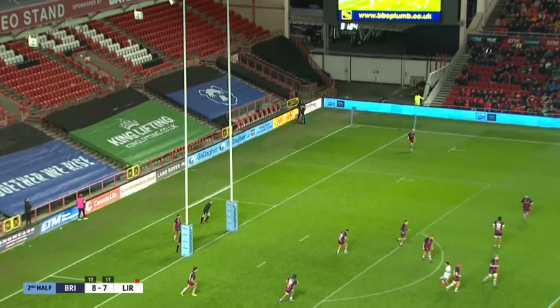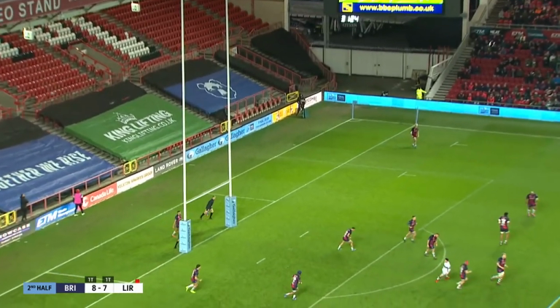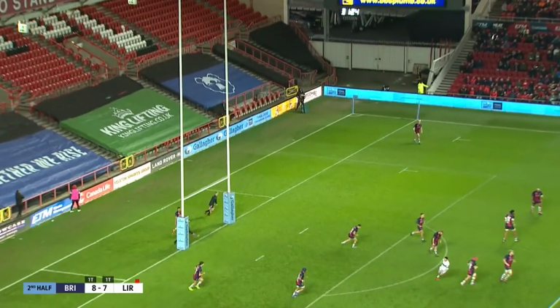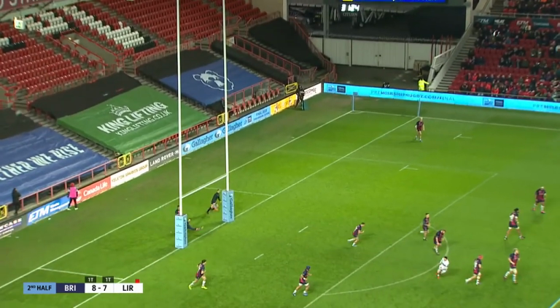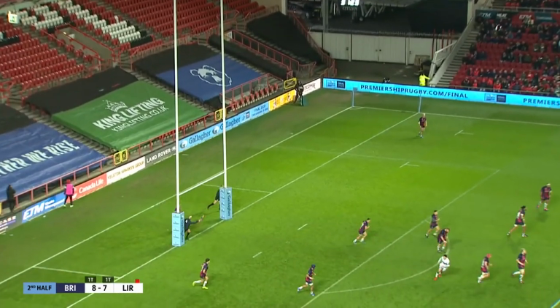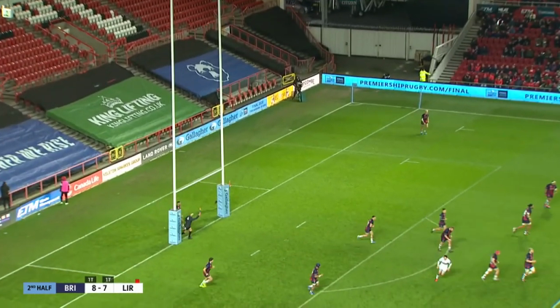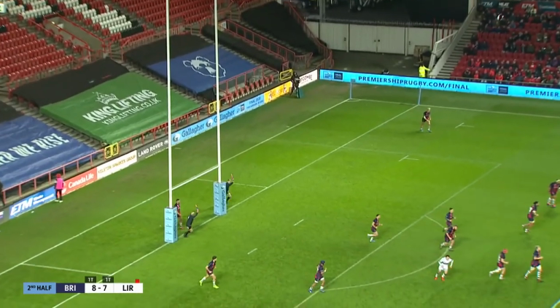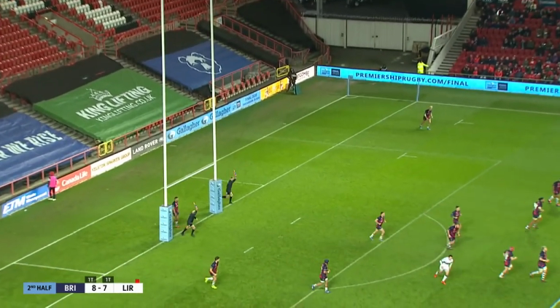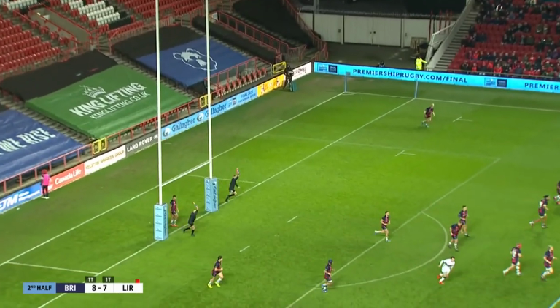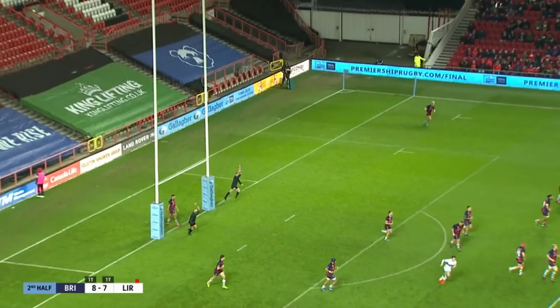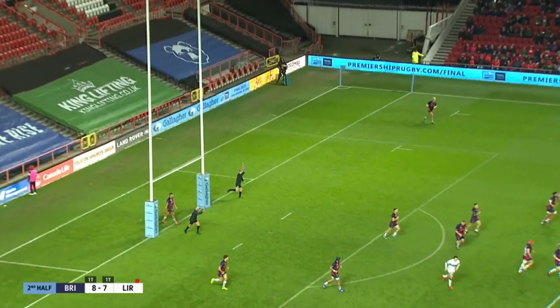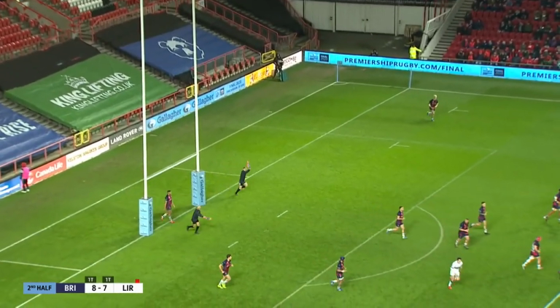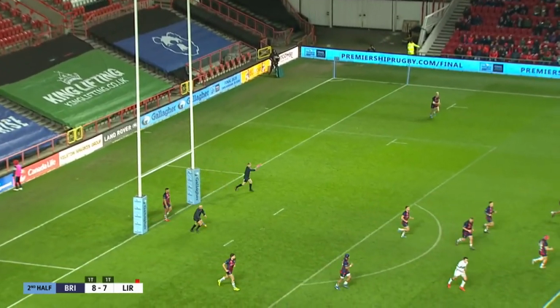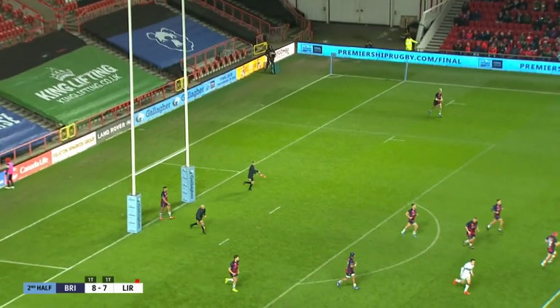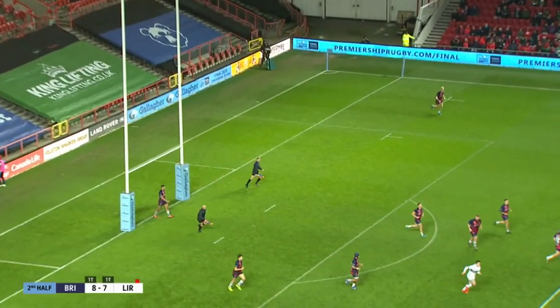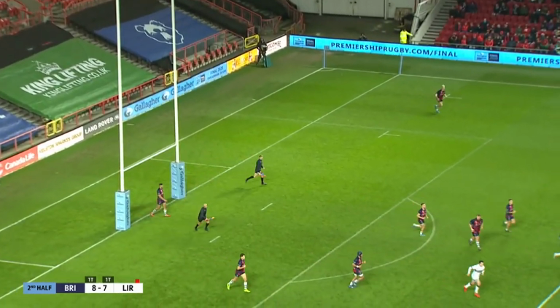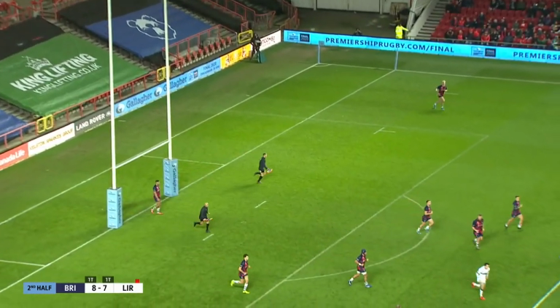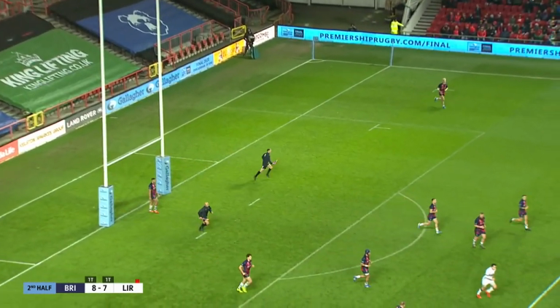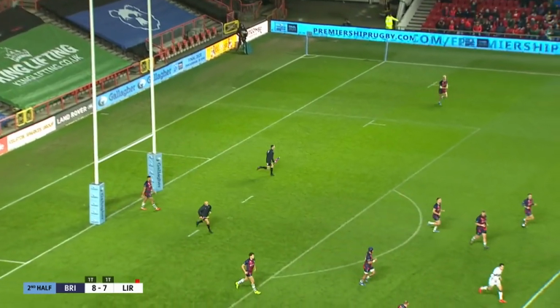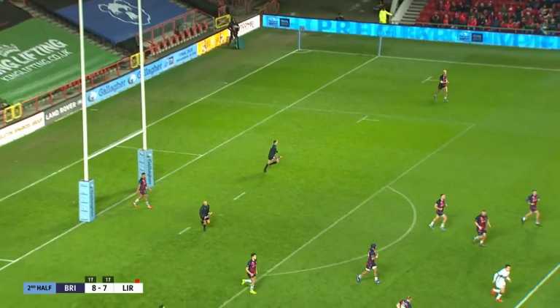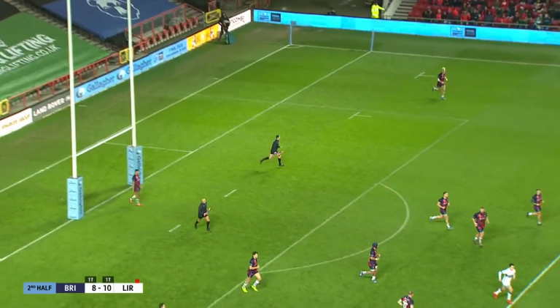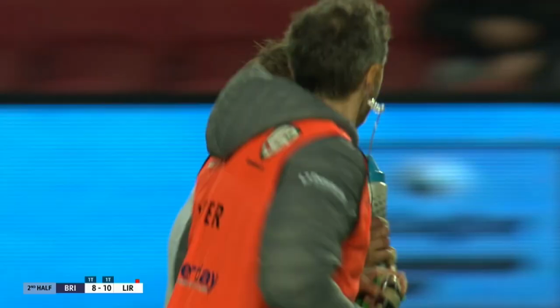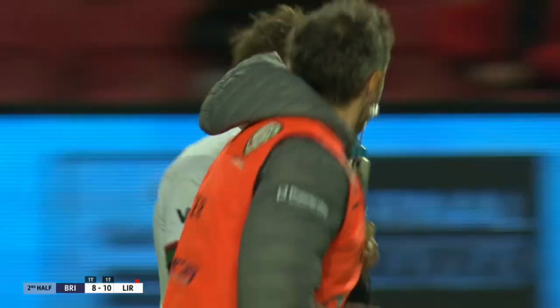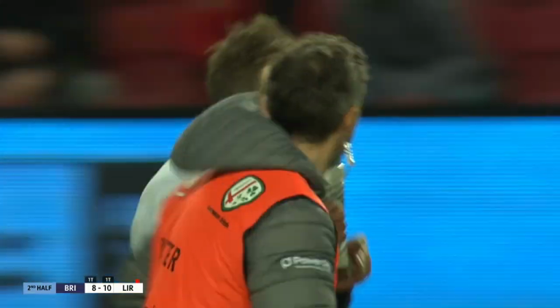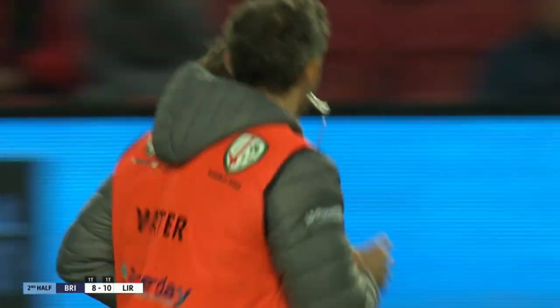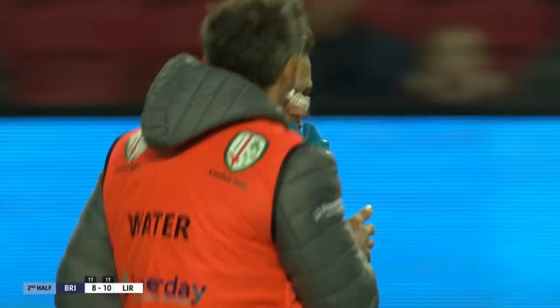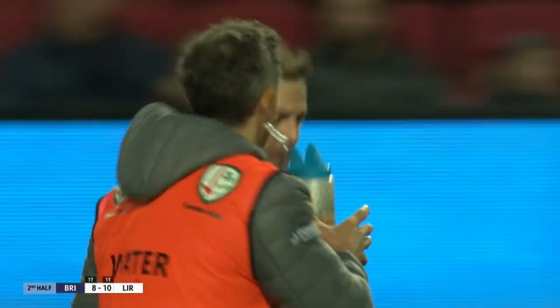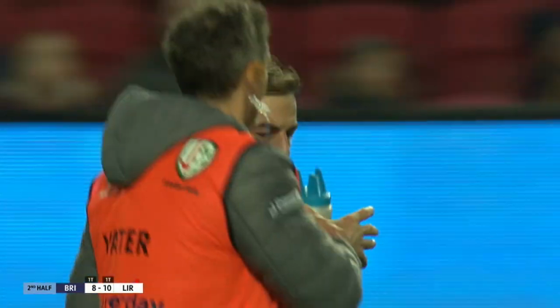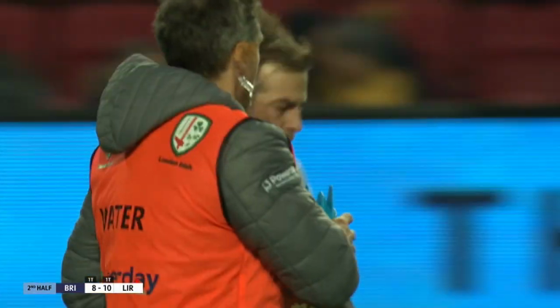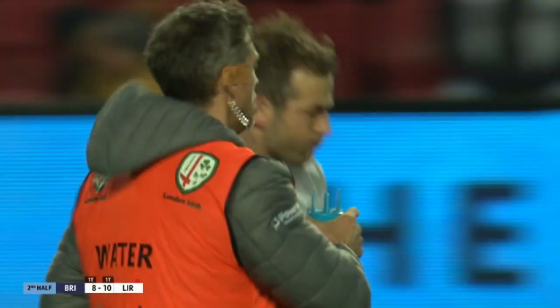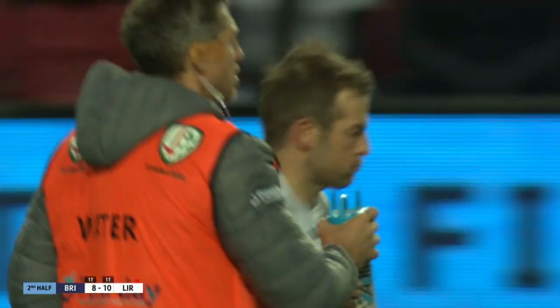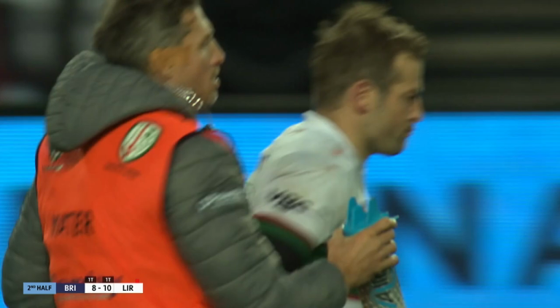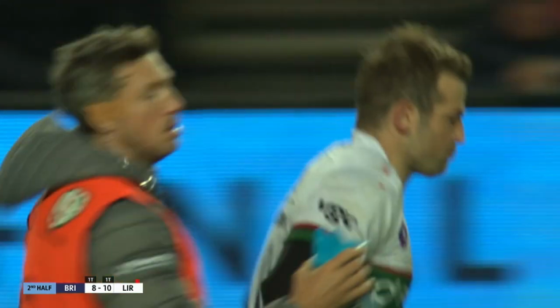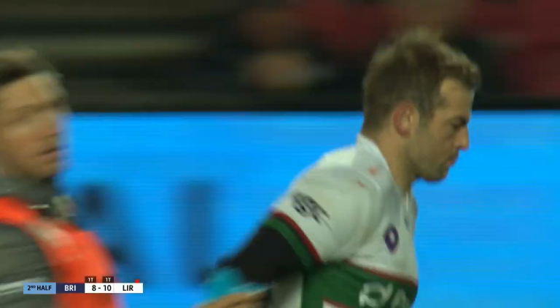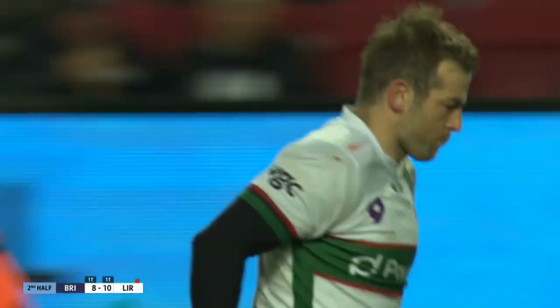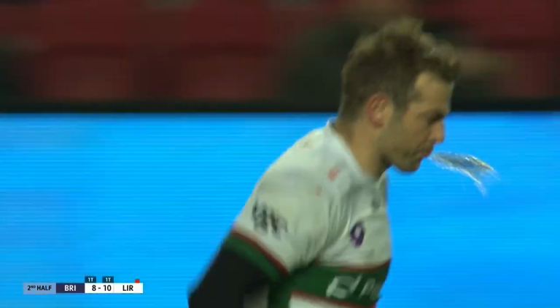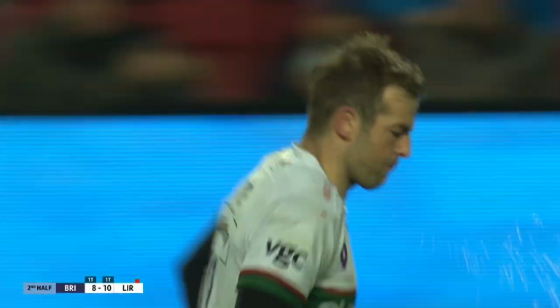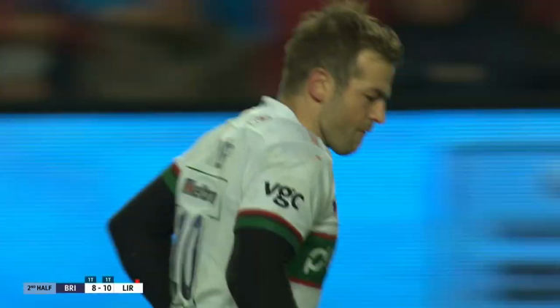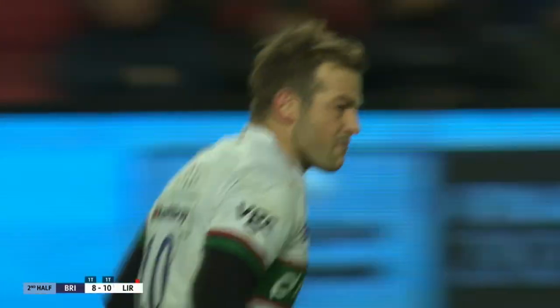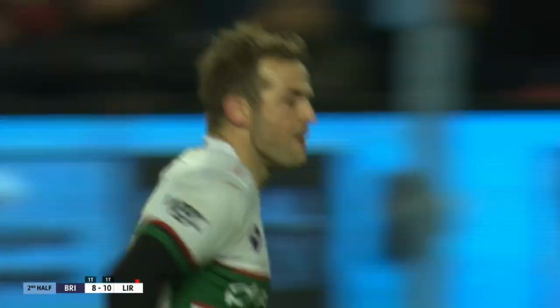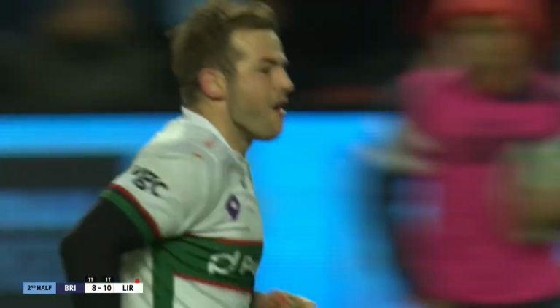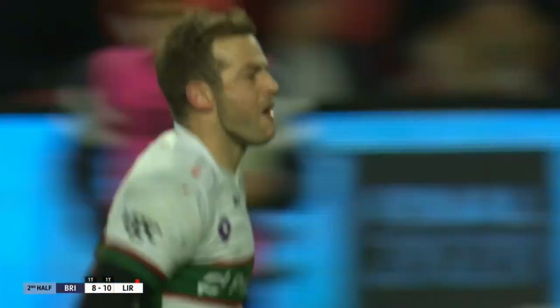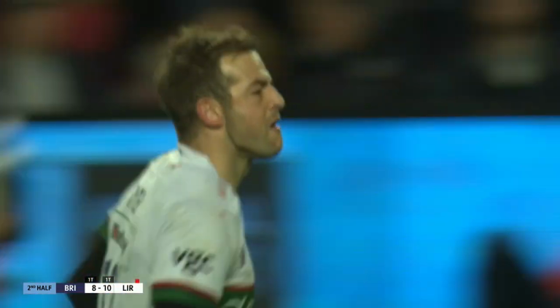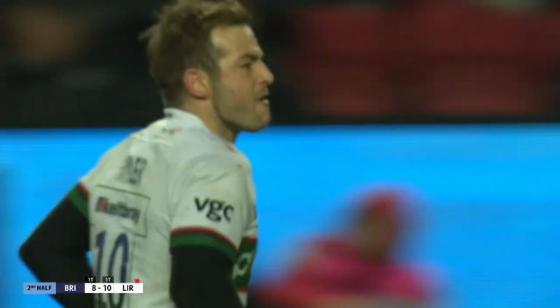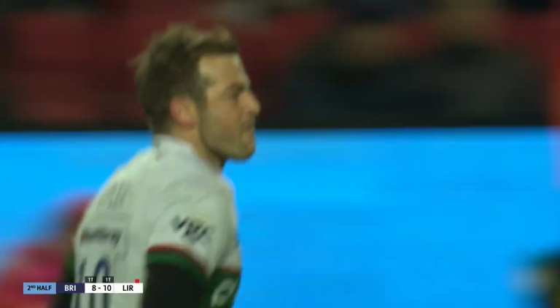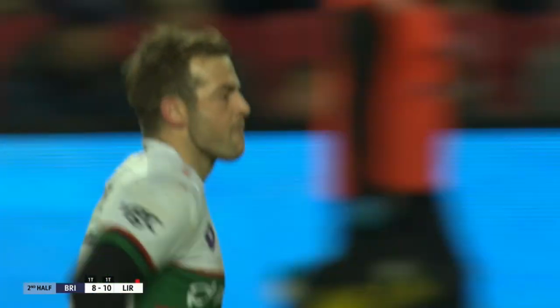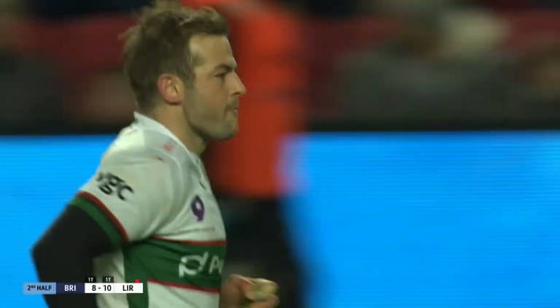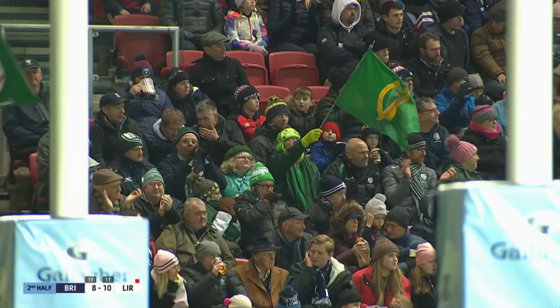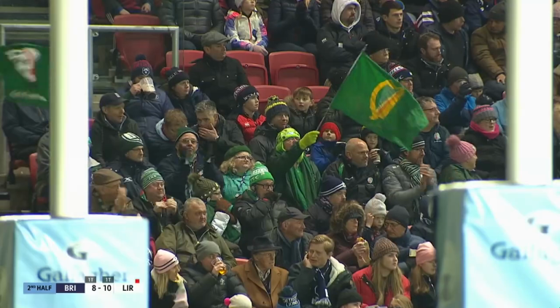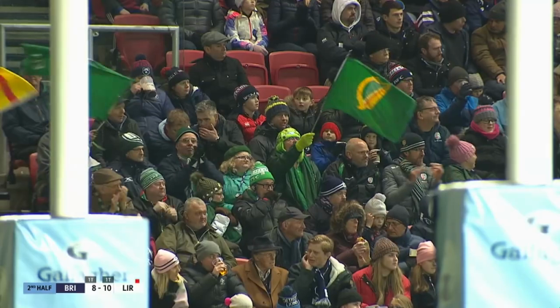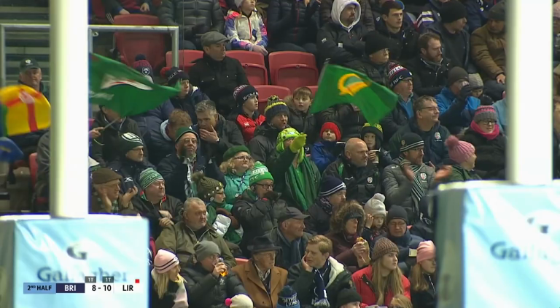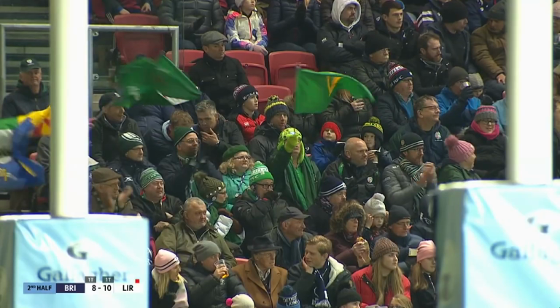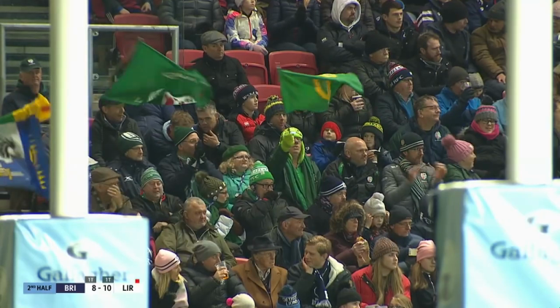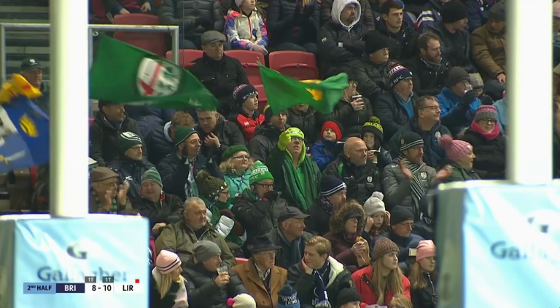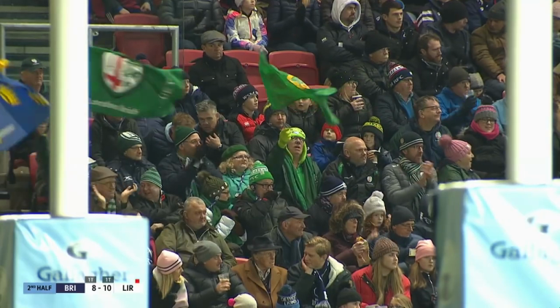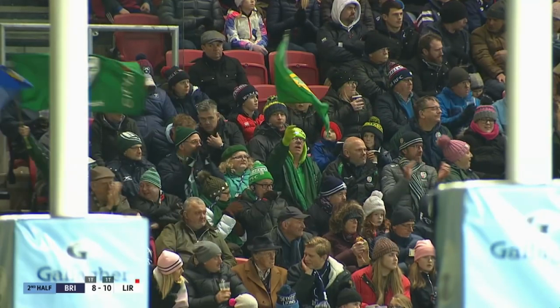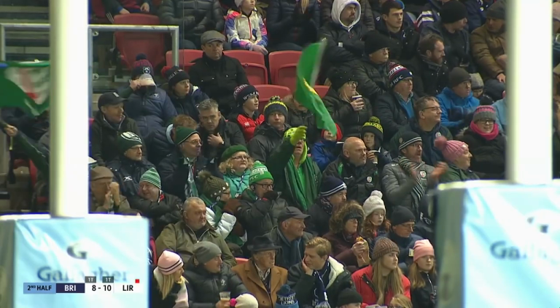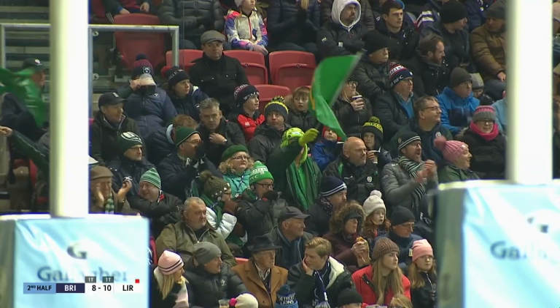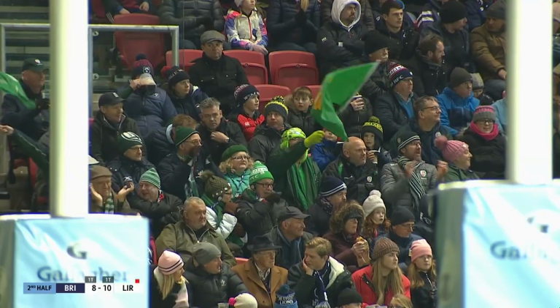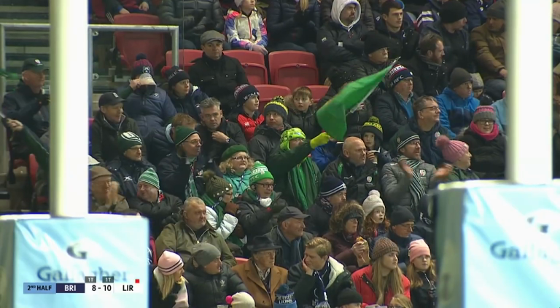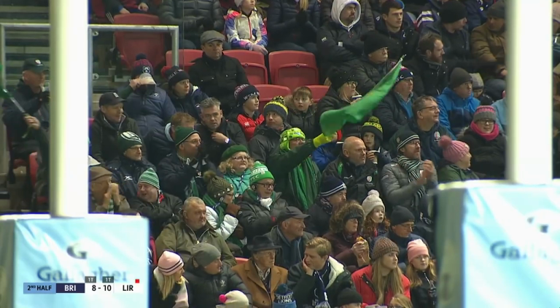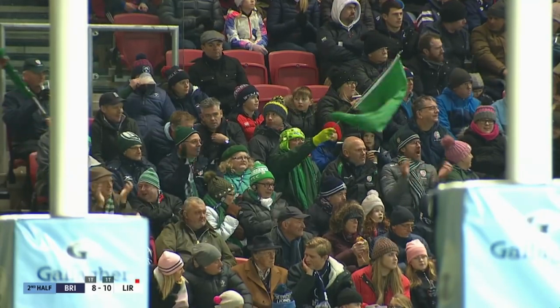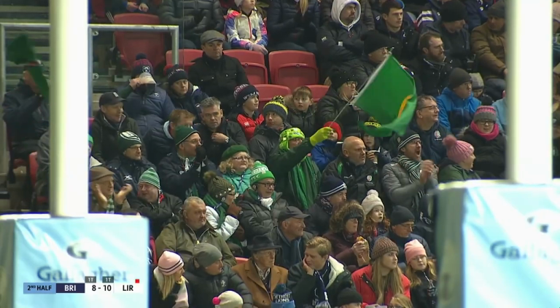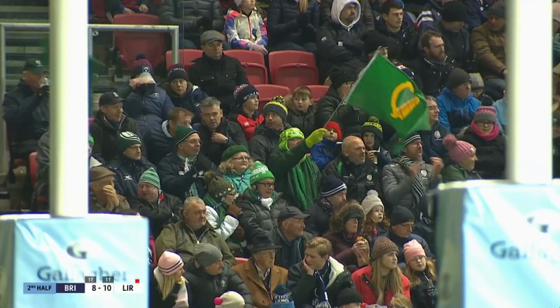Still rising and it's made its way in between the posts. London Irish back into the lead. We've played just under ten minutes of the second half.